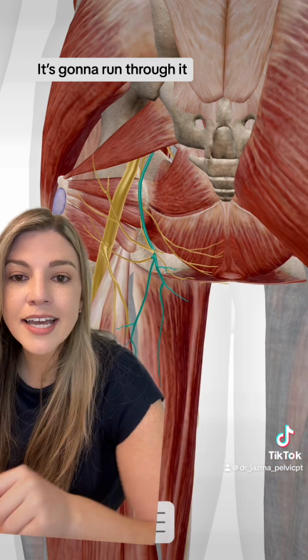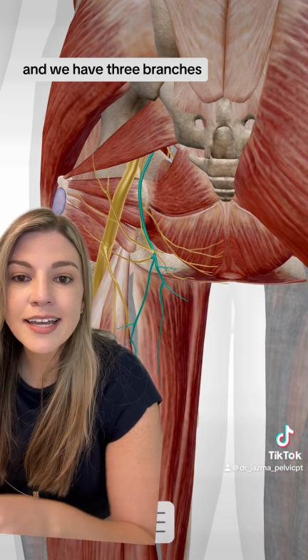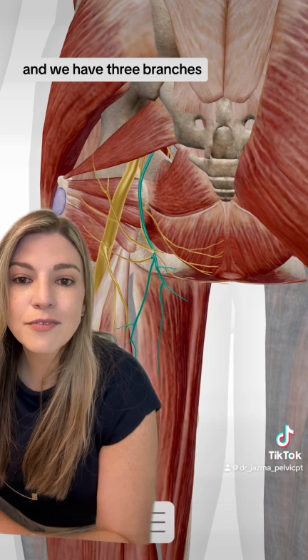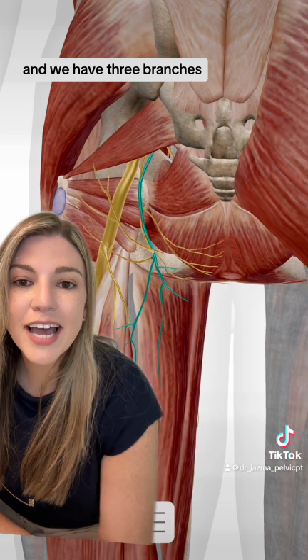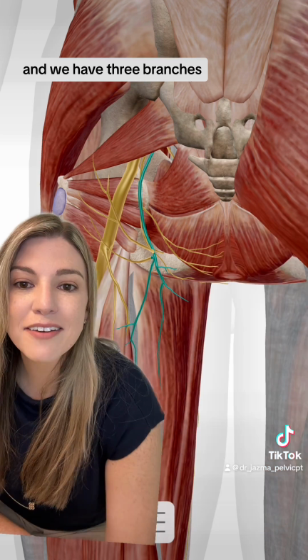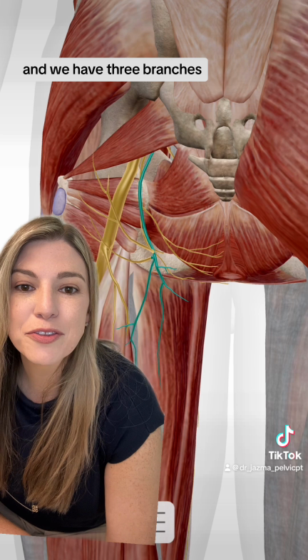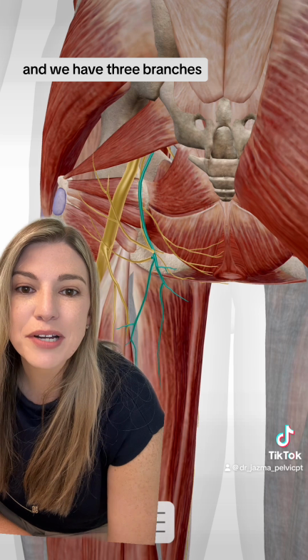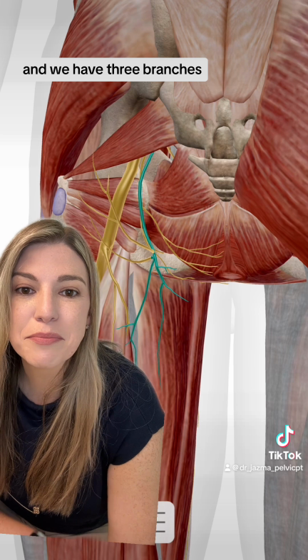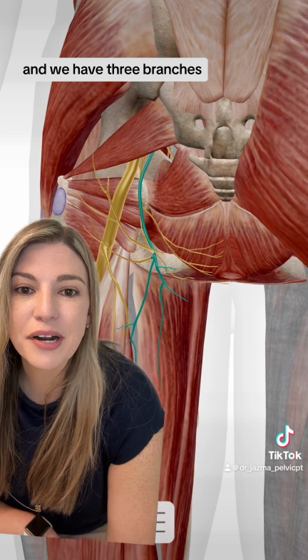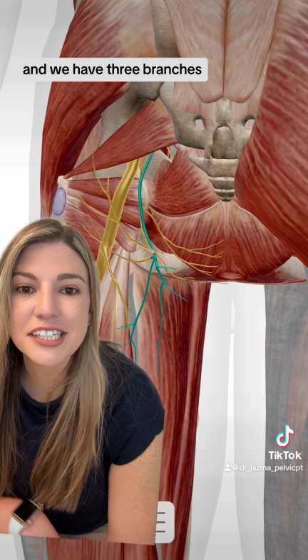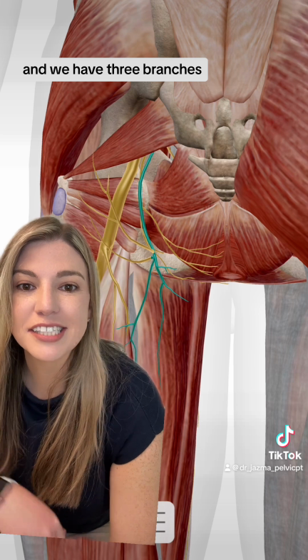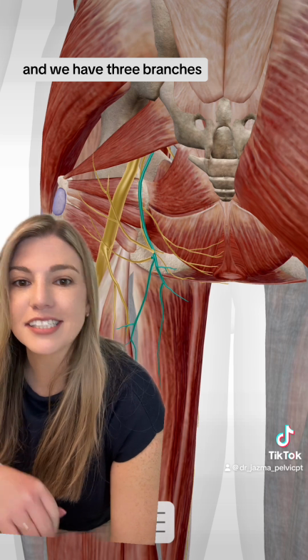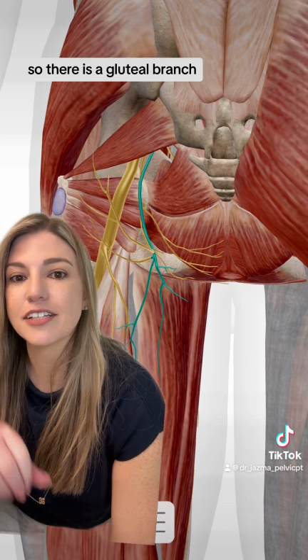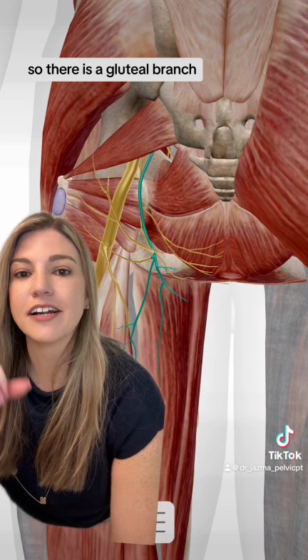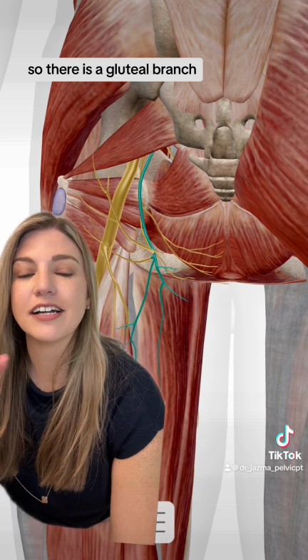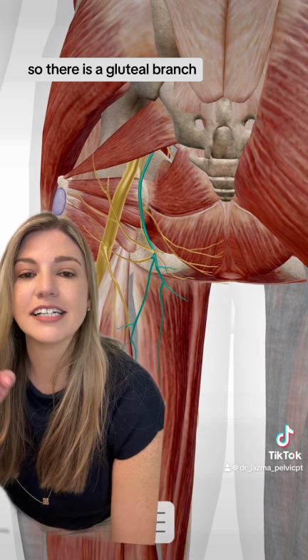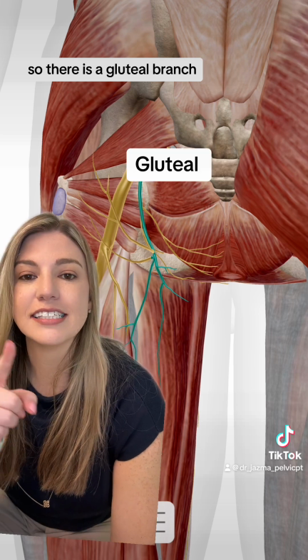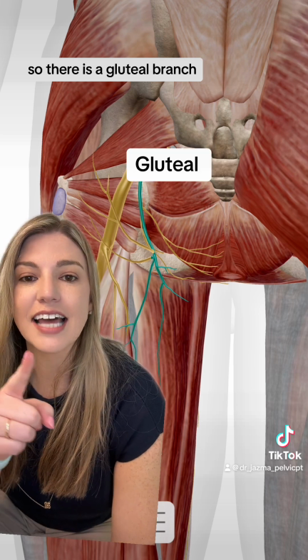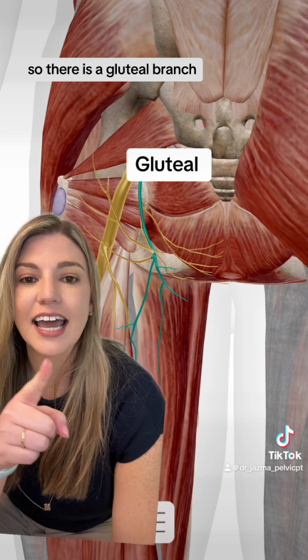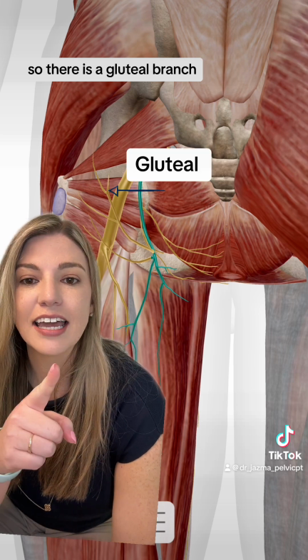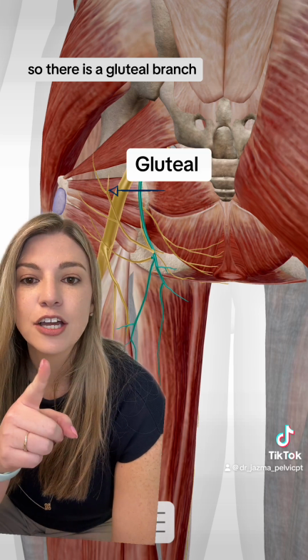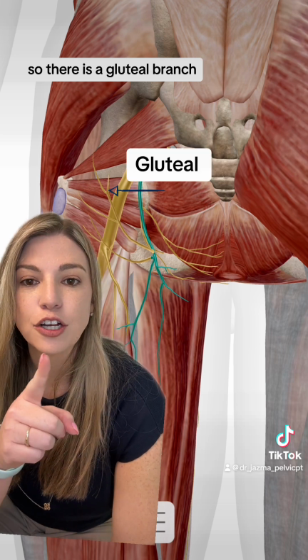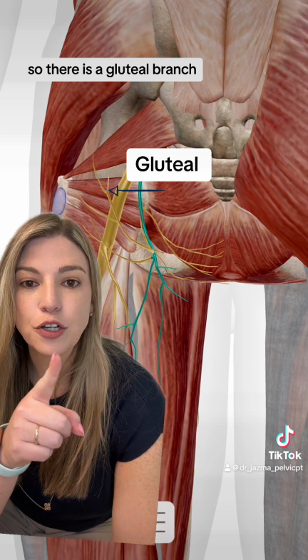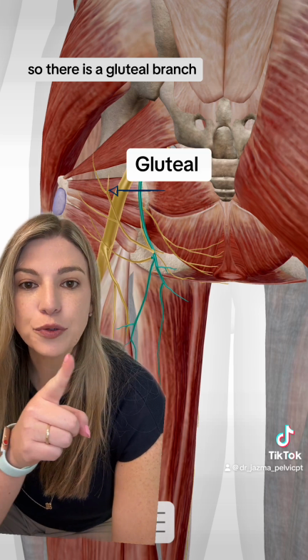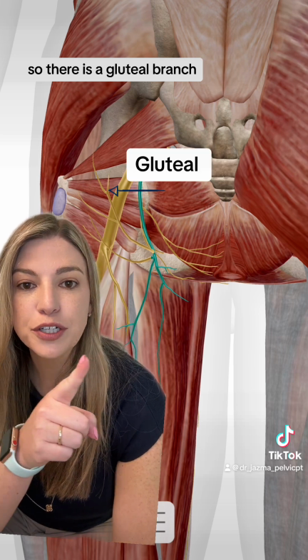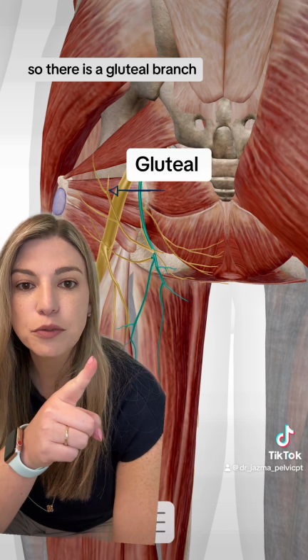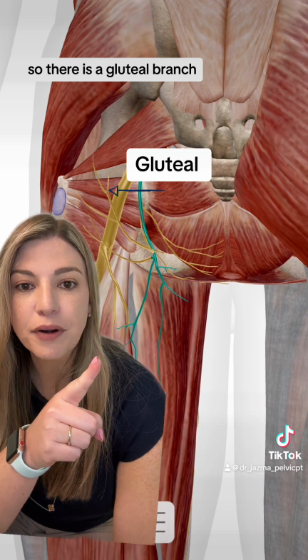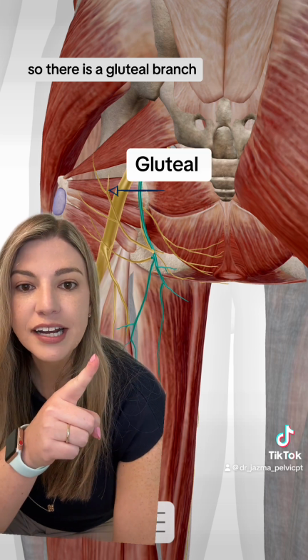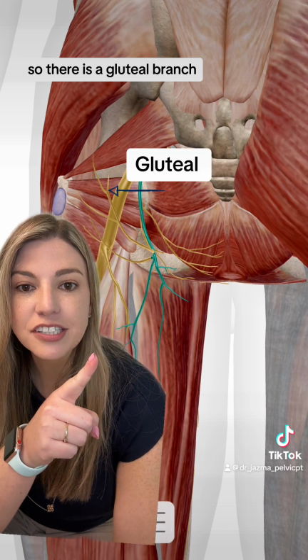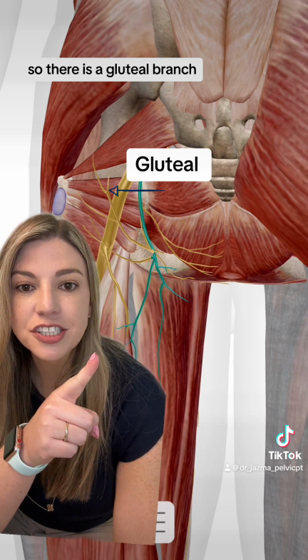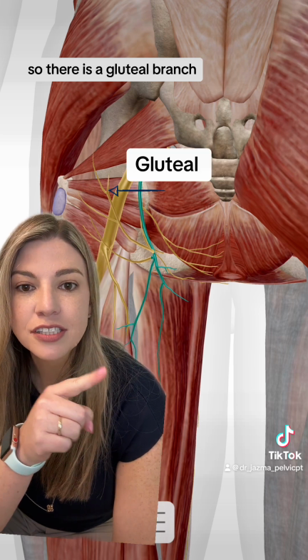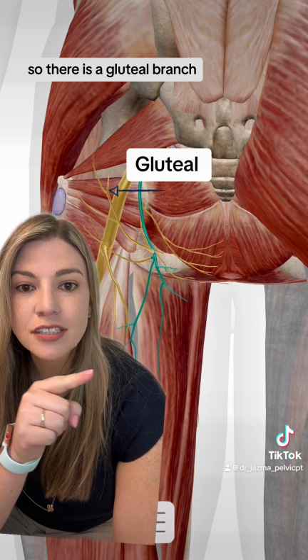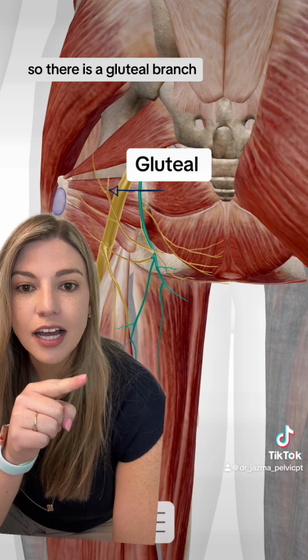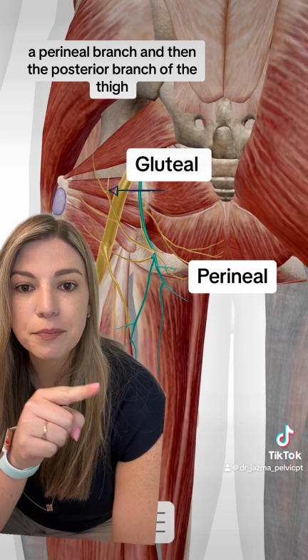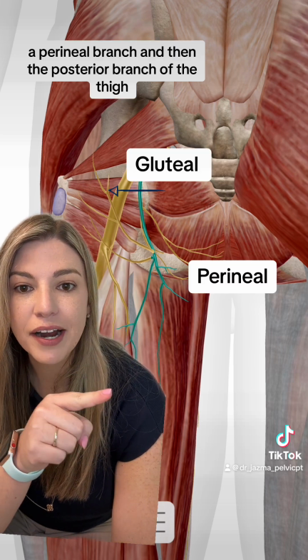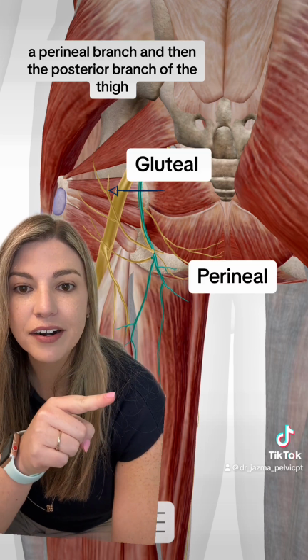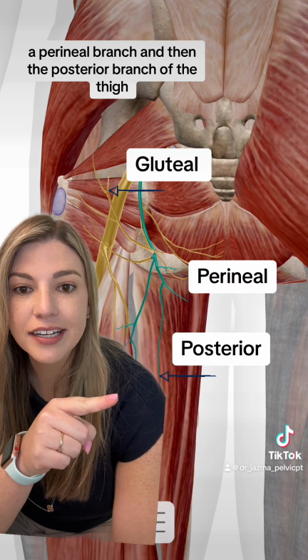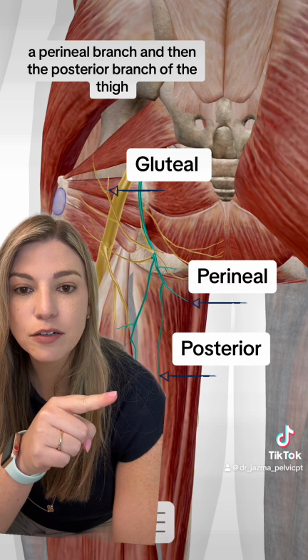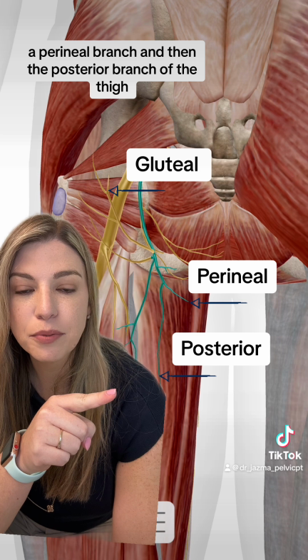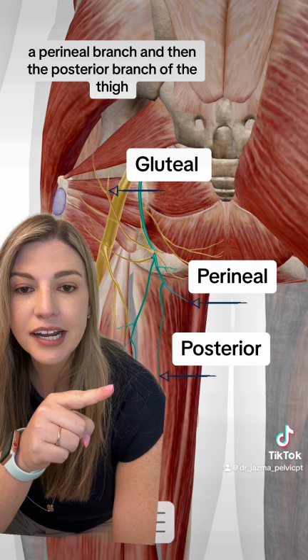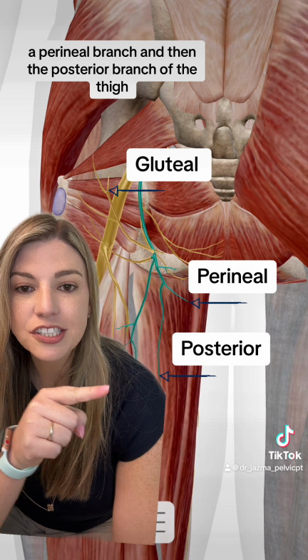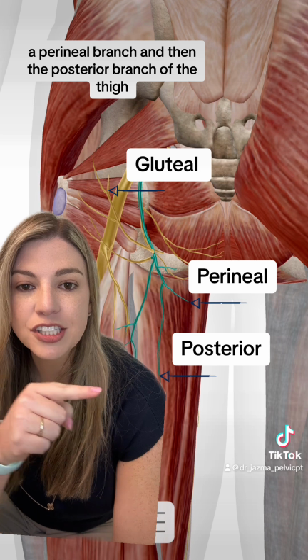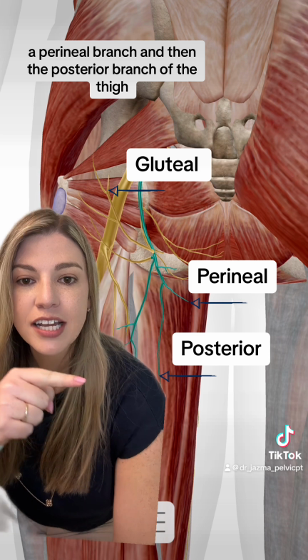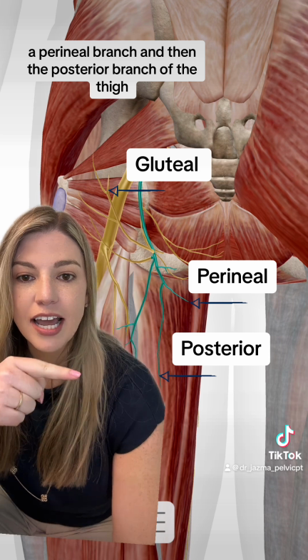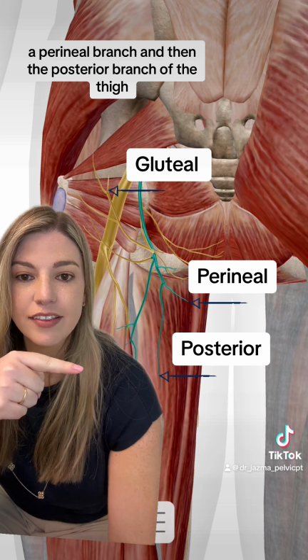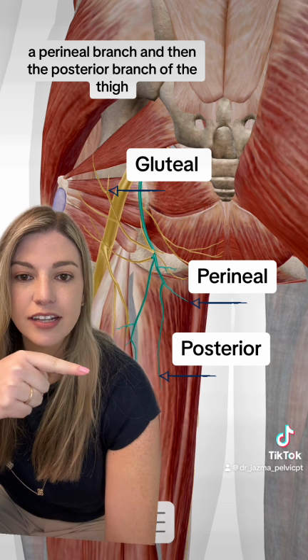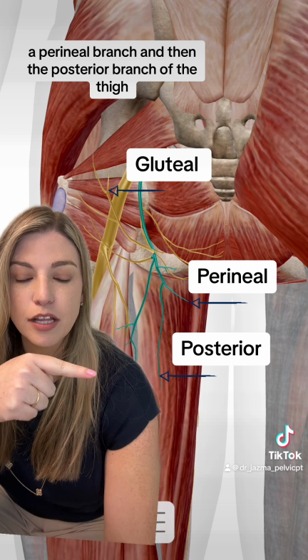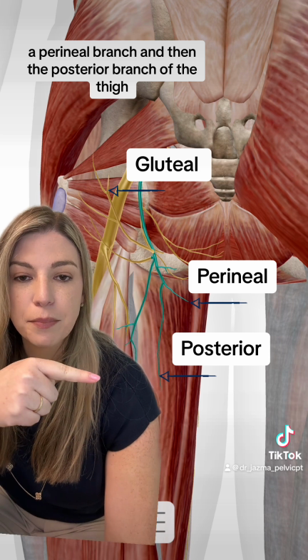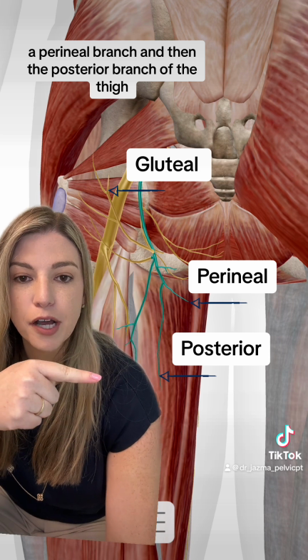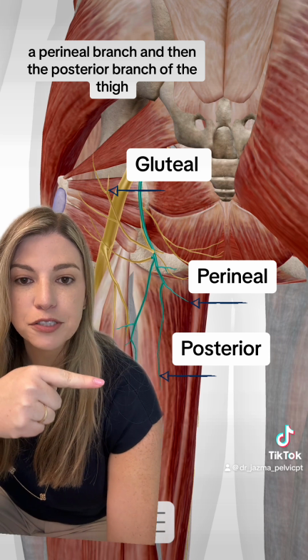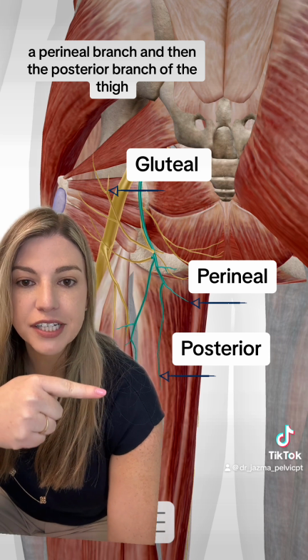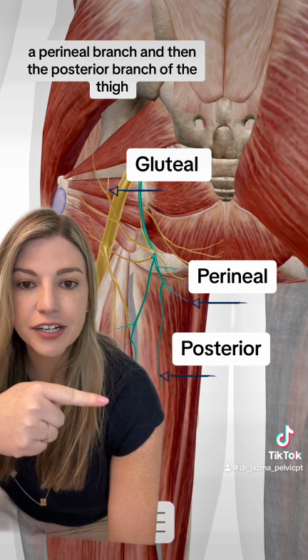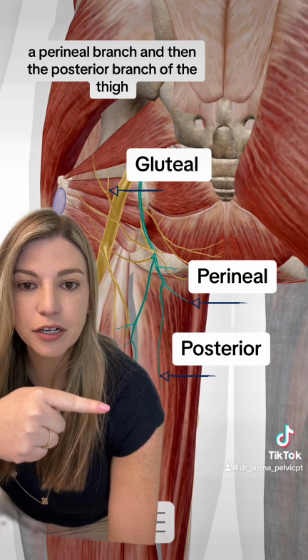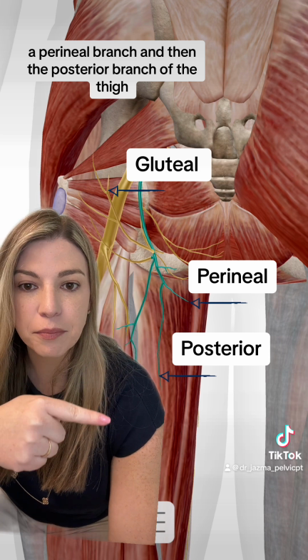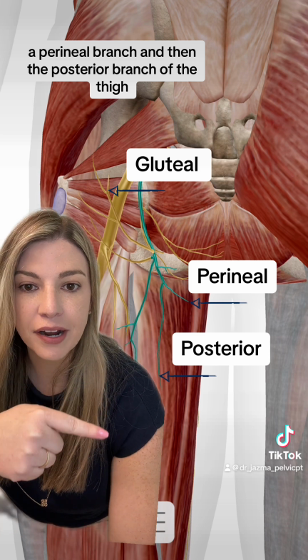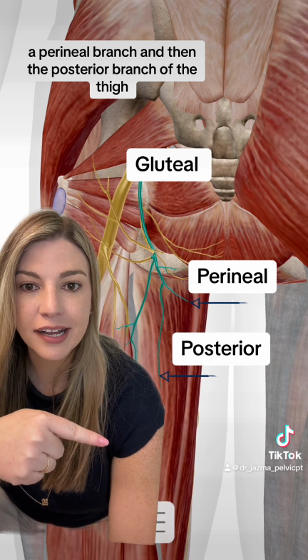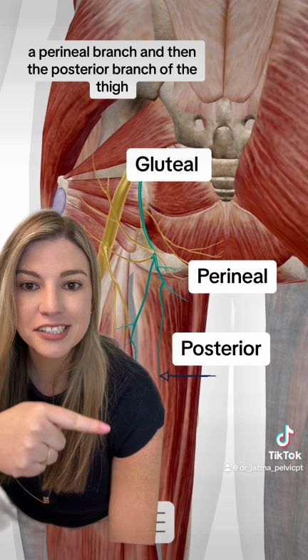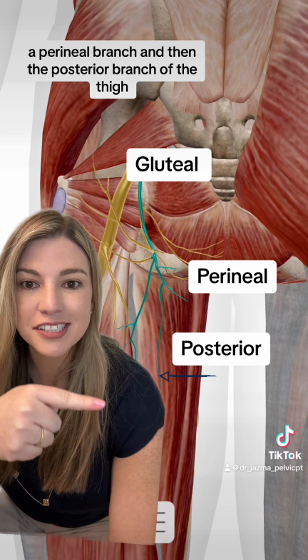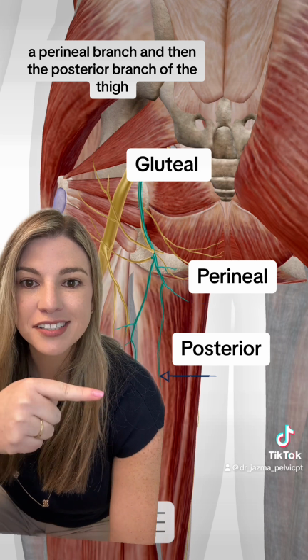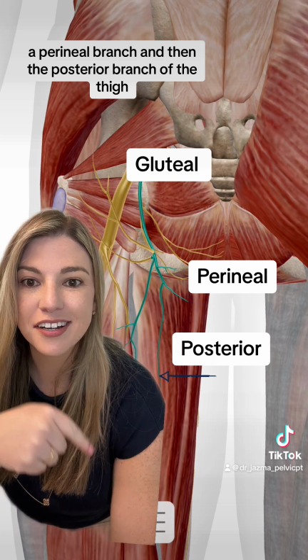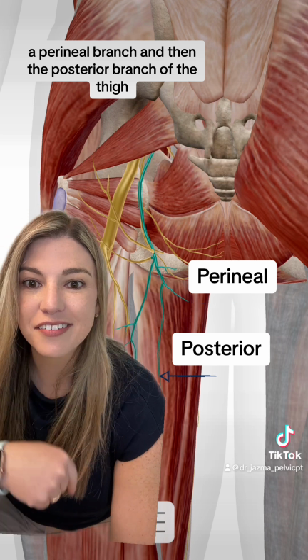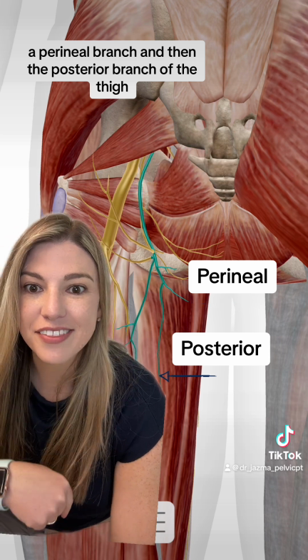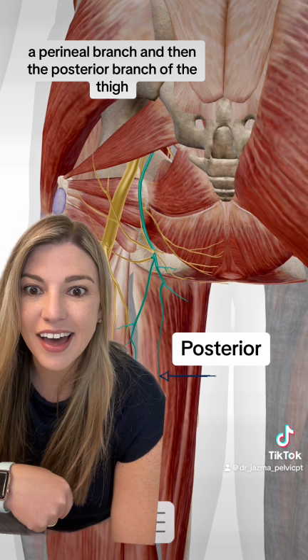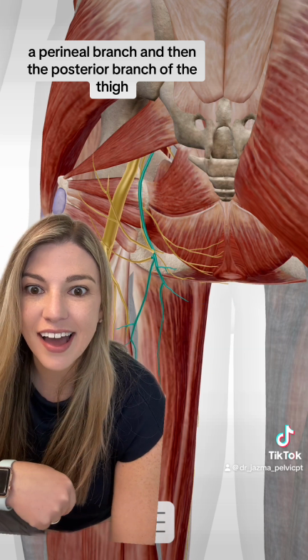And we have three branches: there is a gluteal branch, a perineal branch, and then the posterior branch of the thigh.